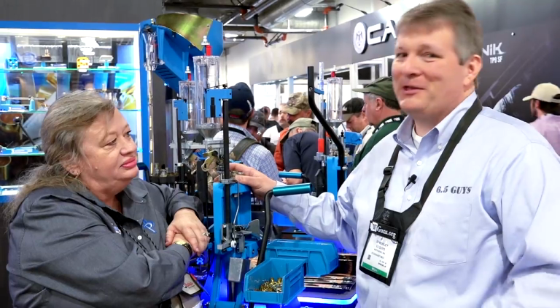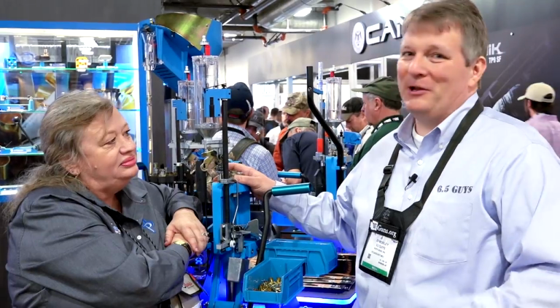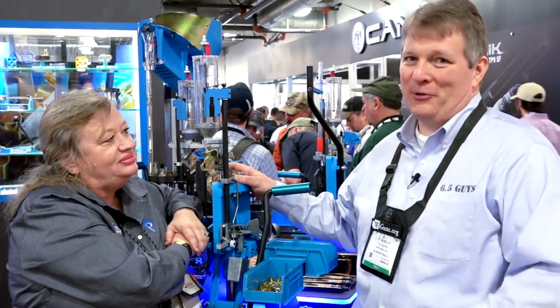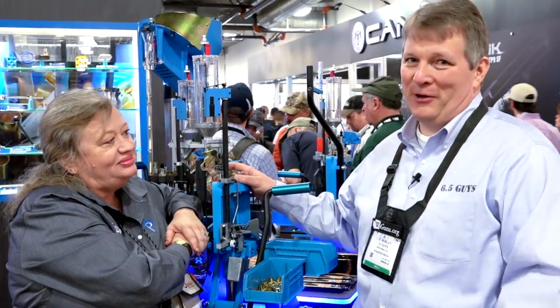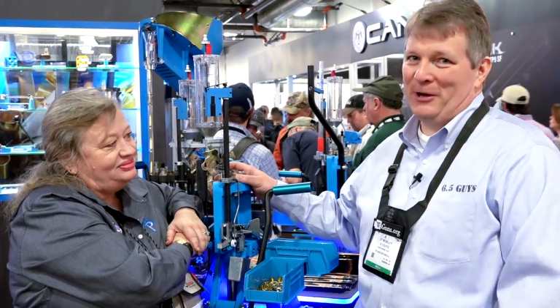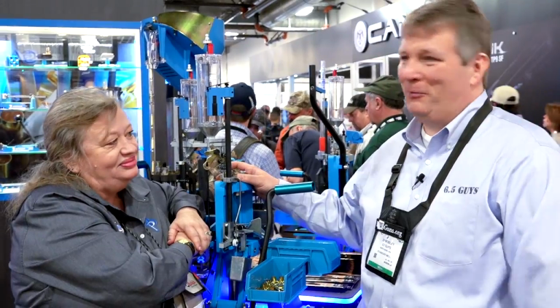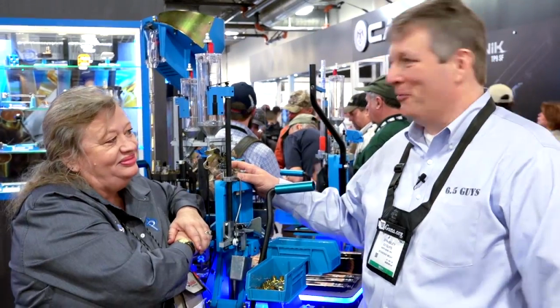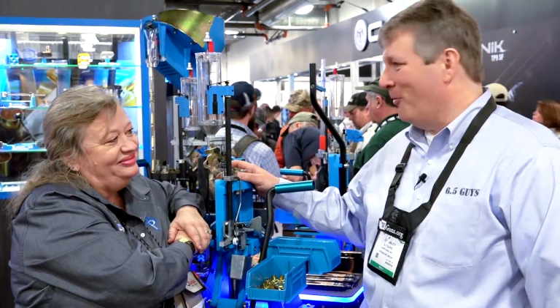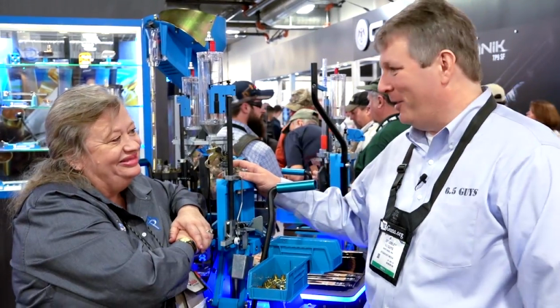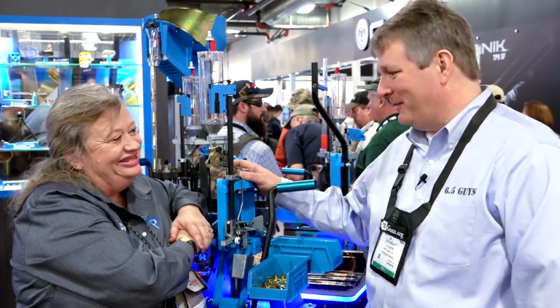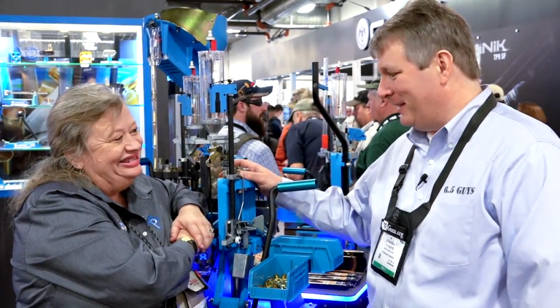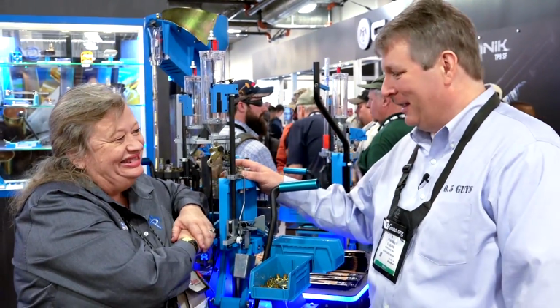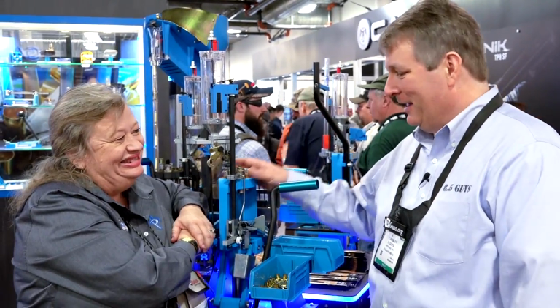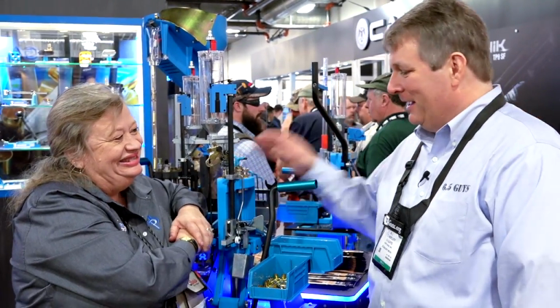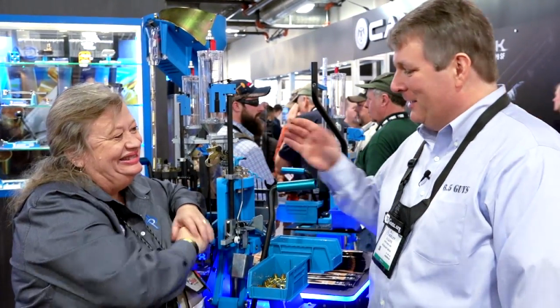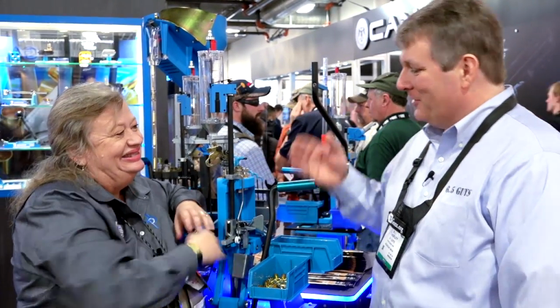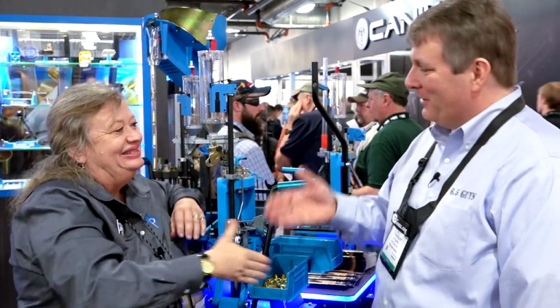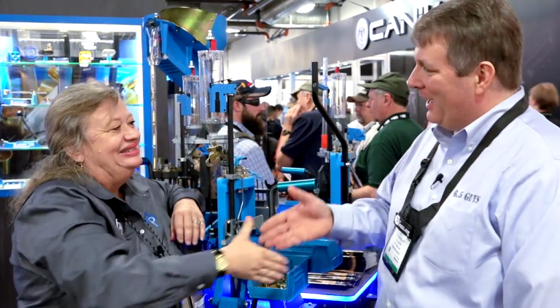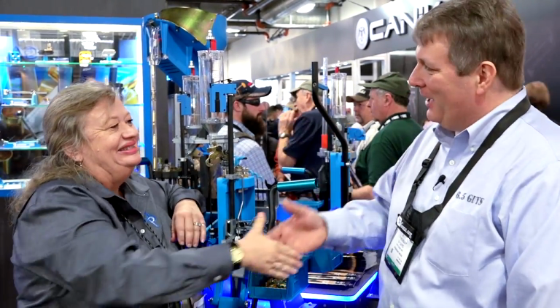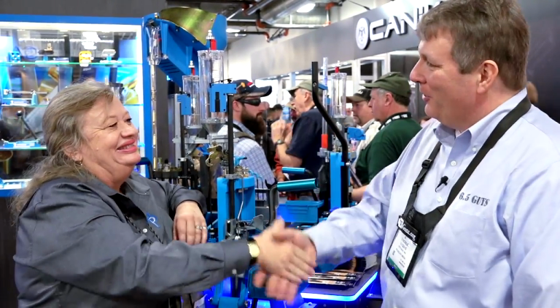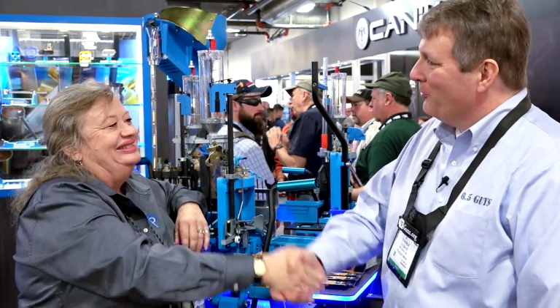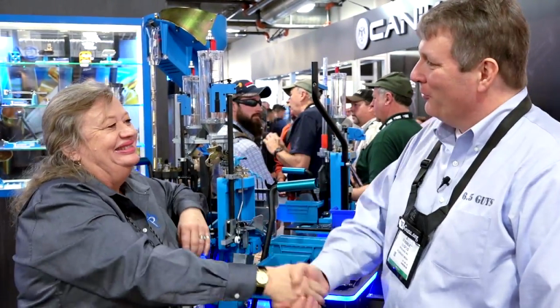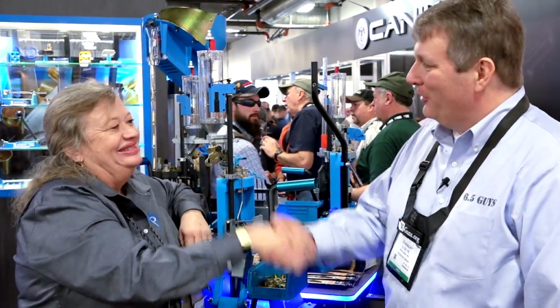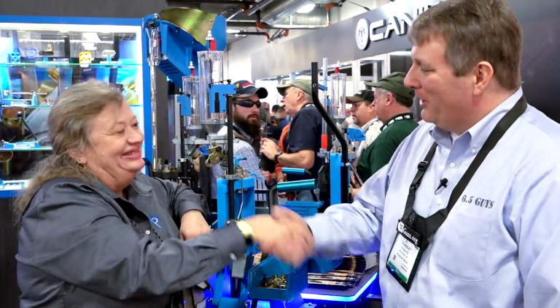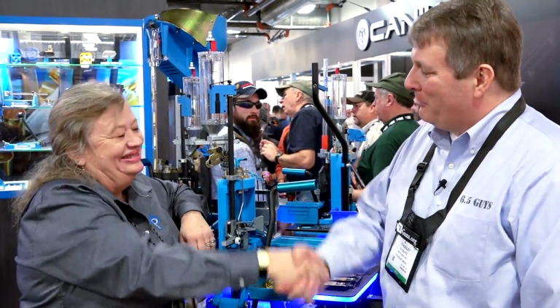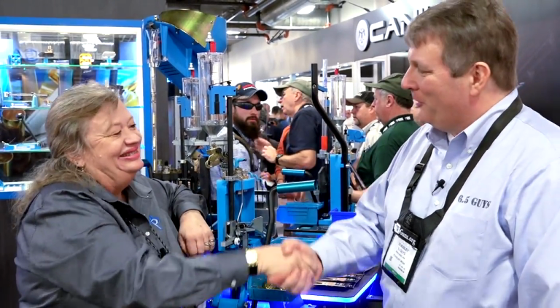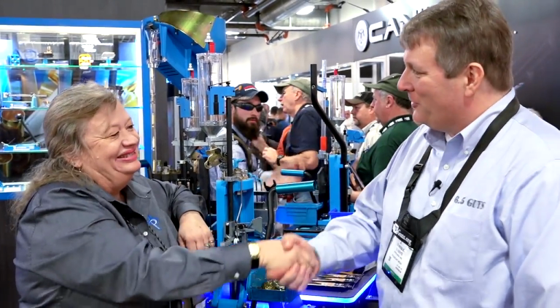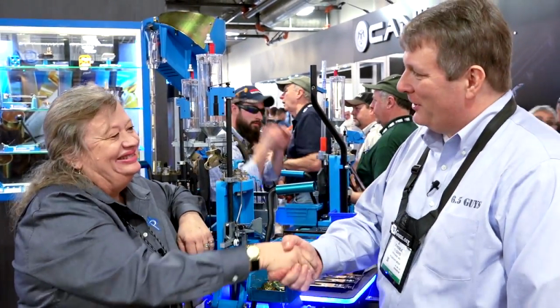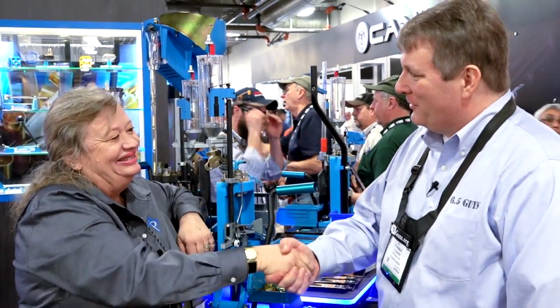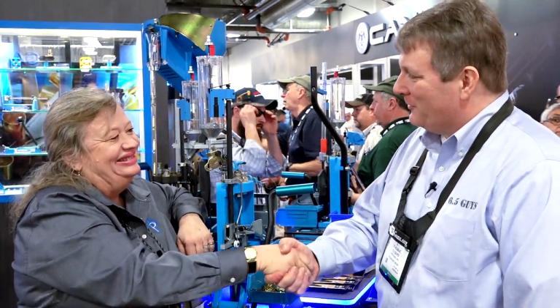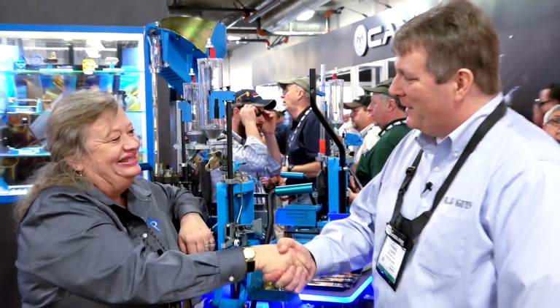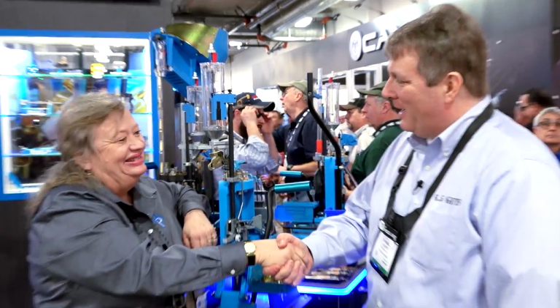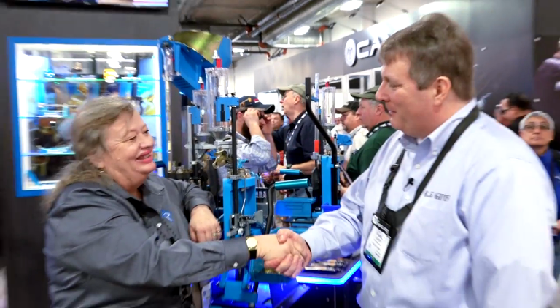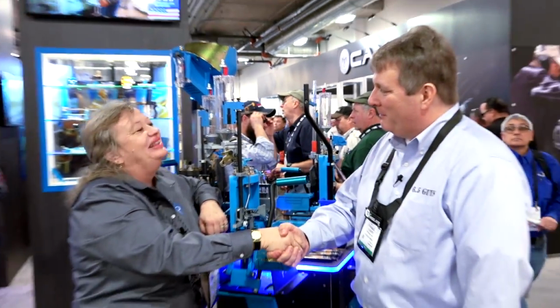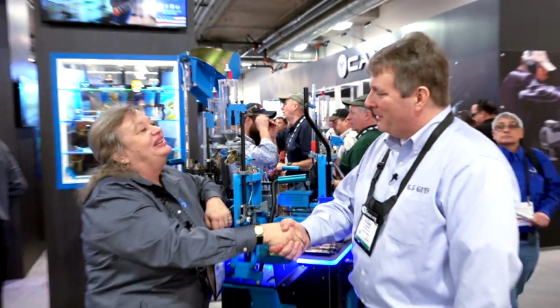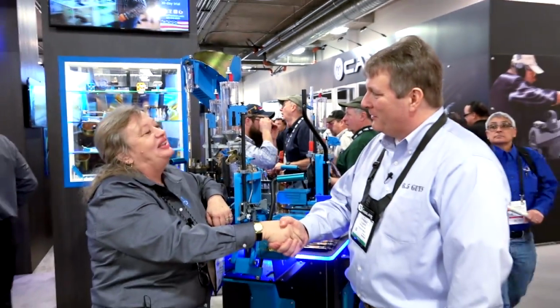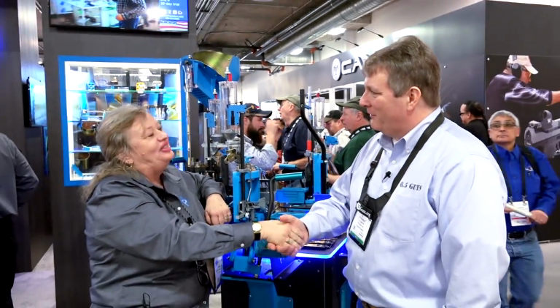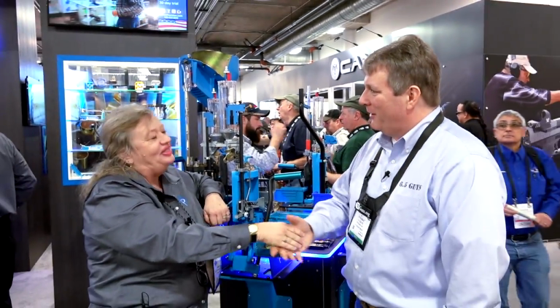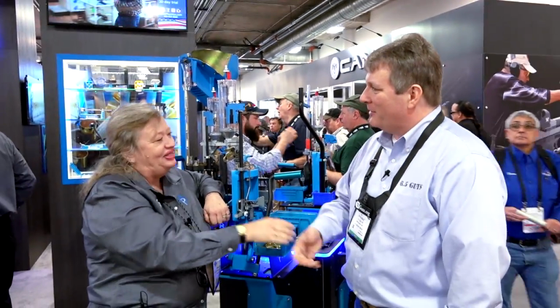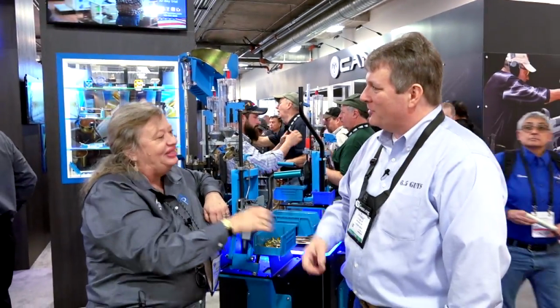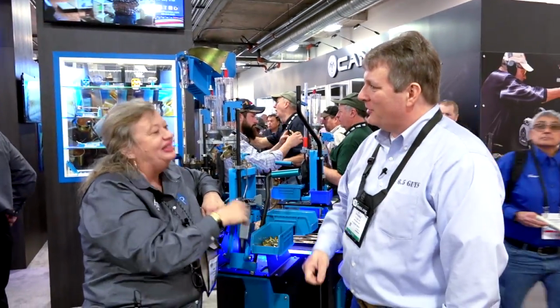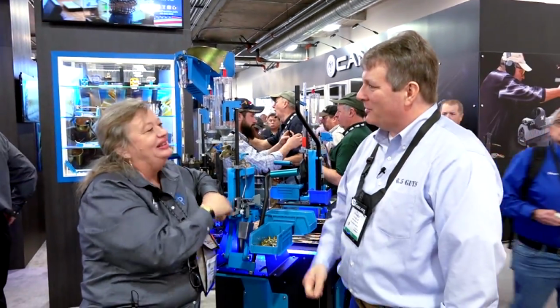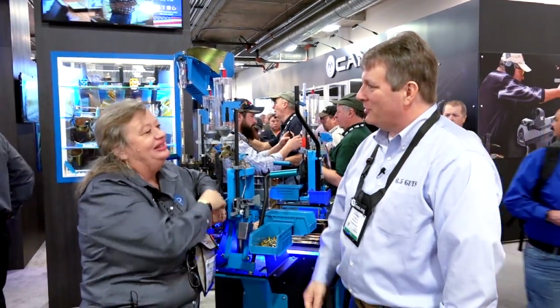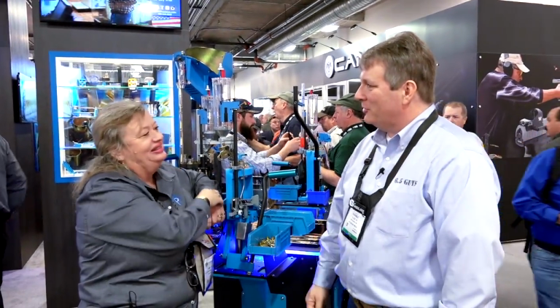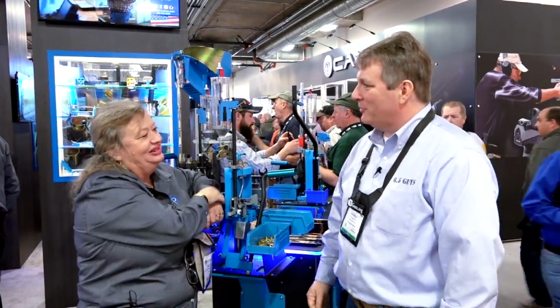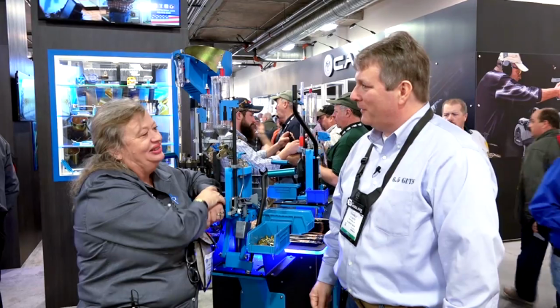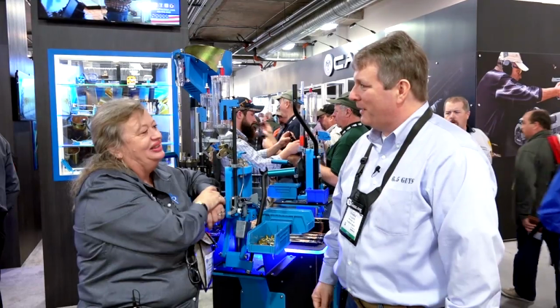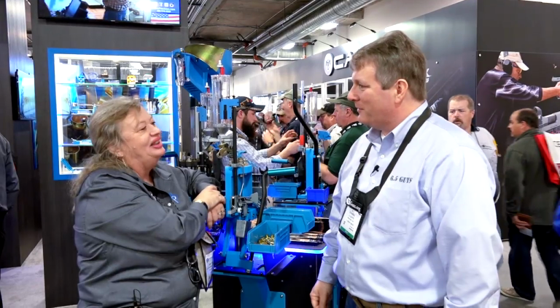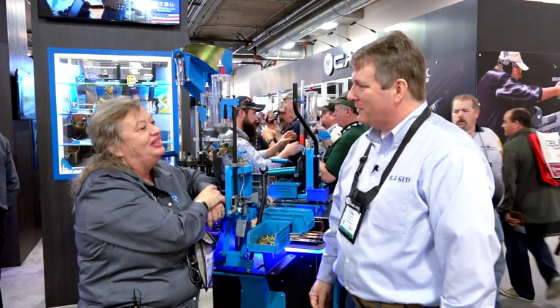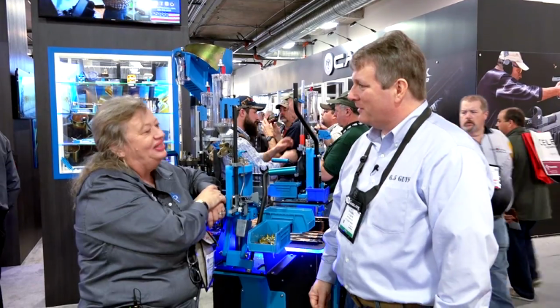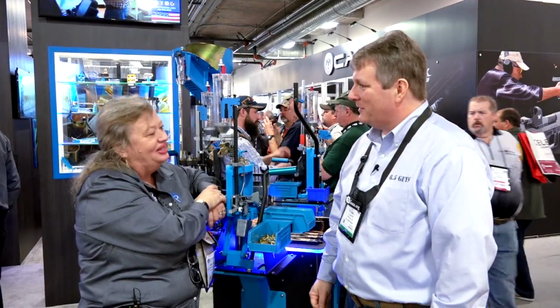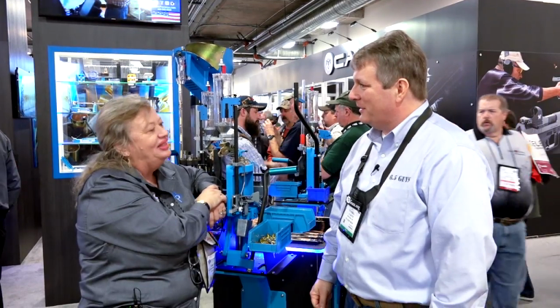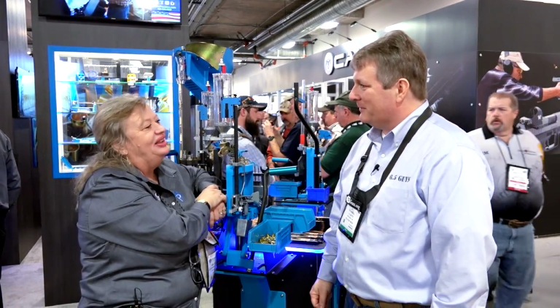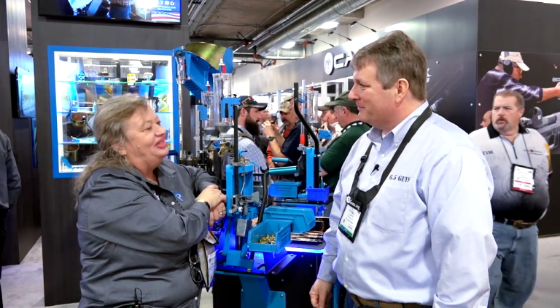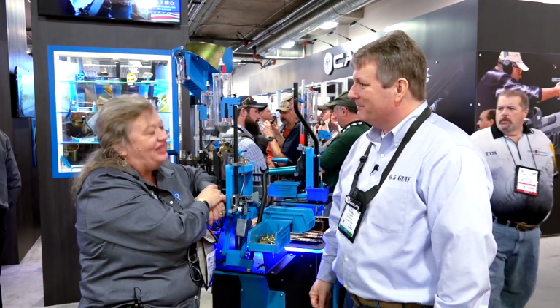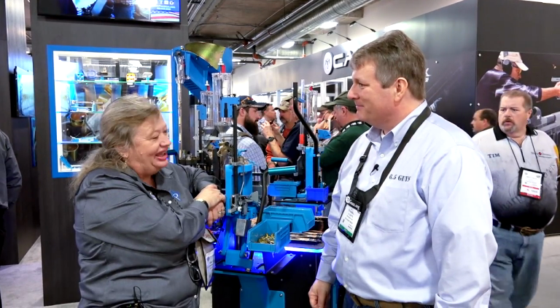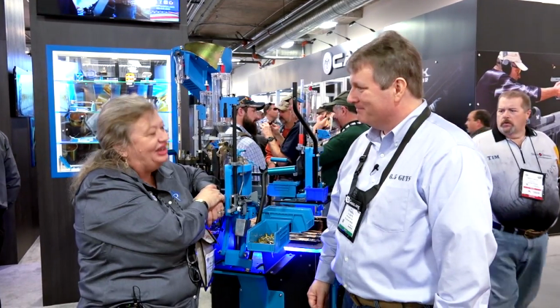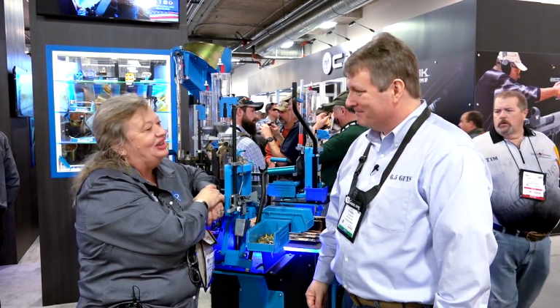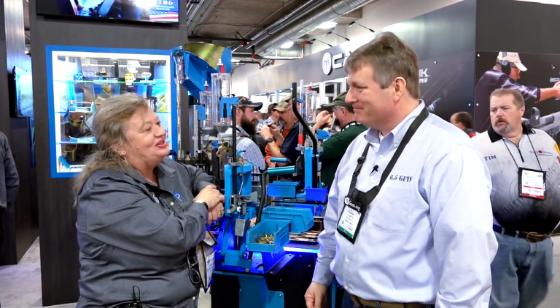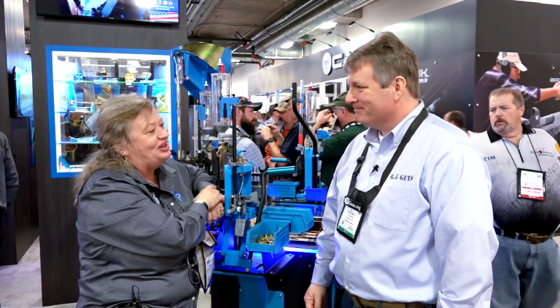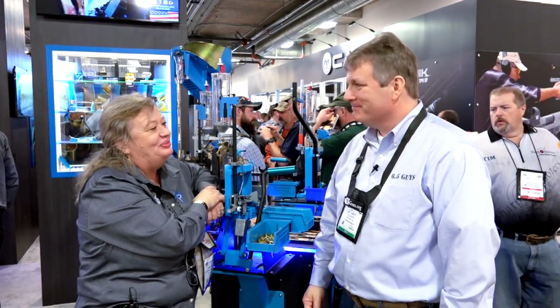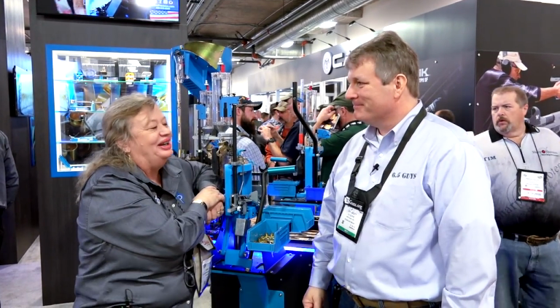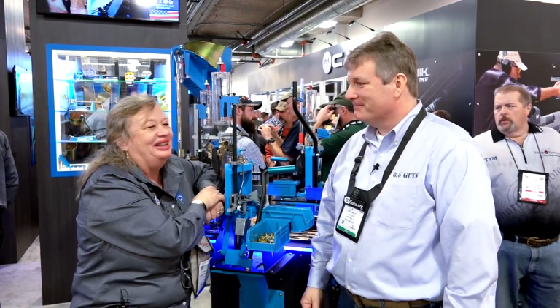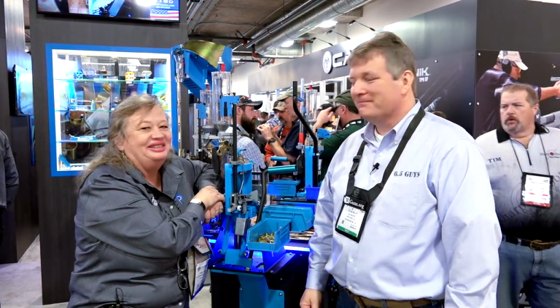Well, that's an incredible warranty. So Gail, really appreciate your time and best of luck at SHOT Show 2016. Thank you so much.